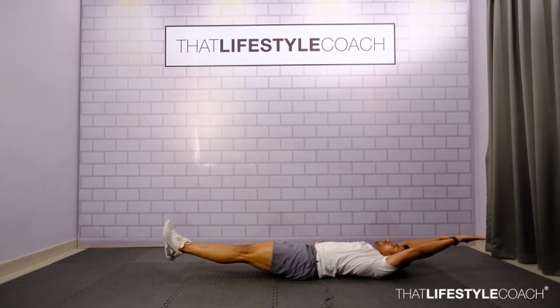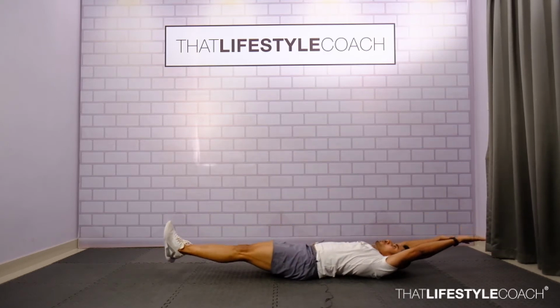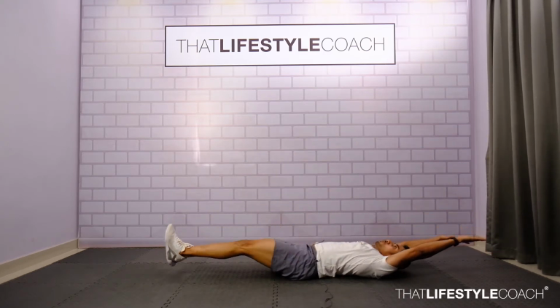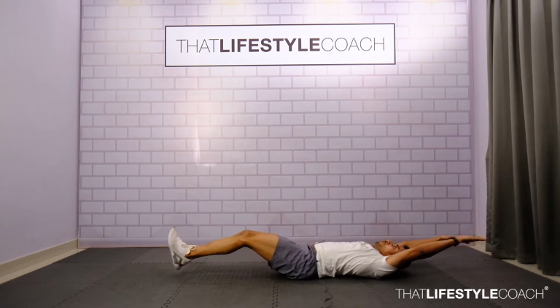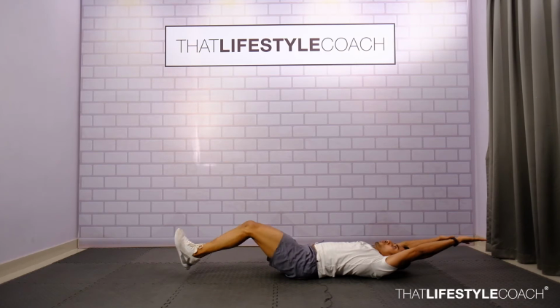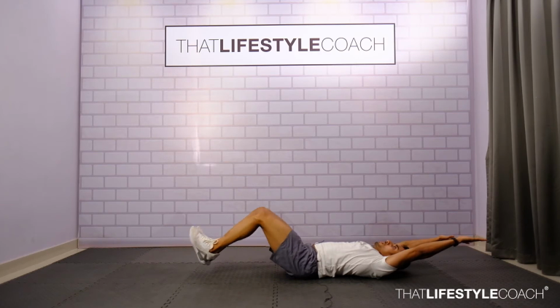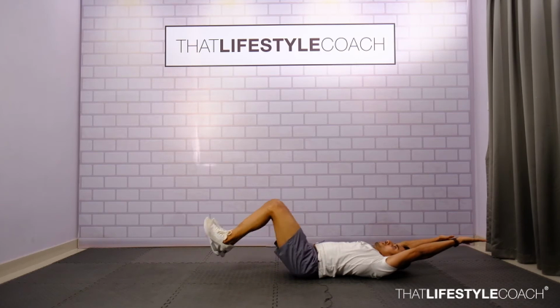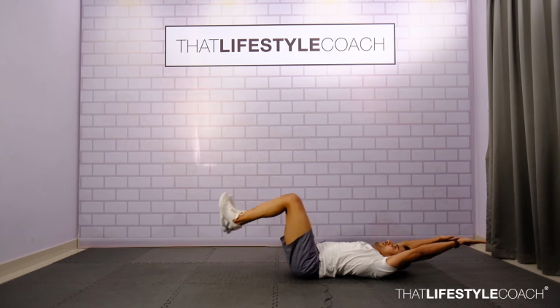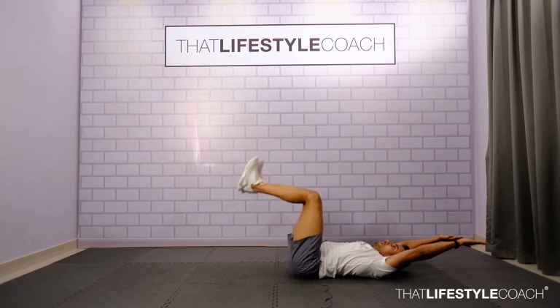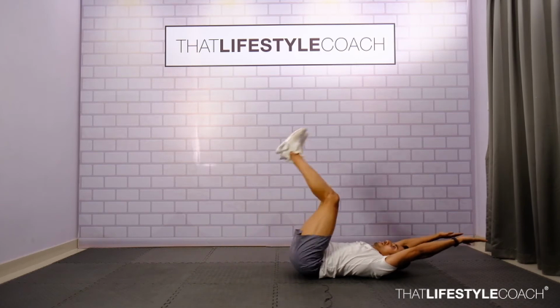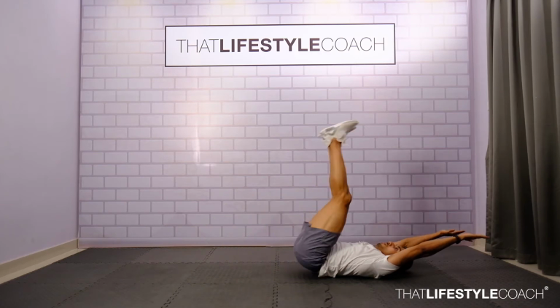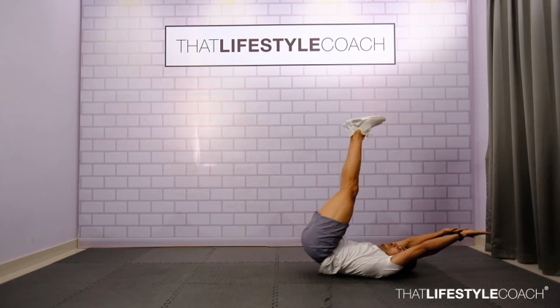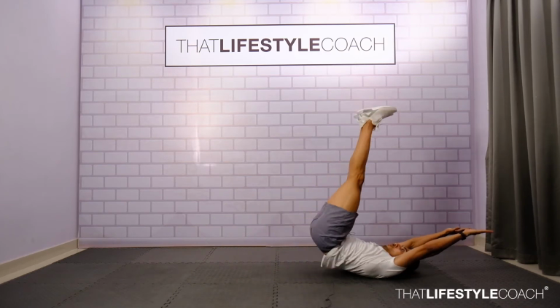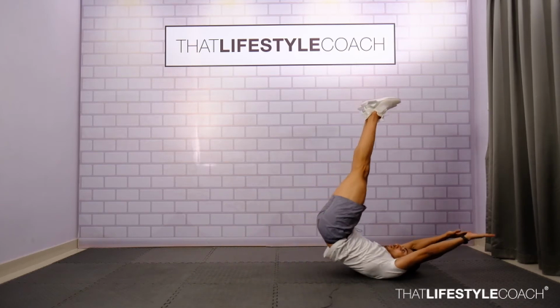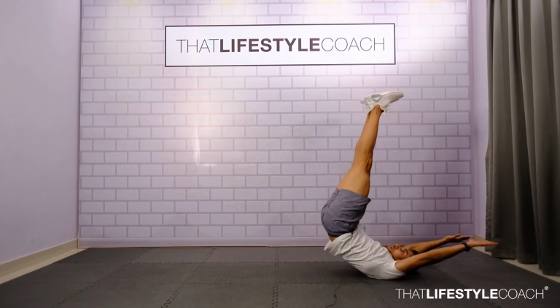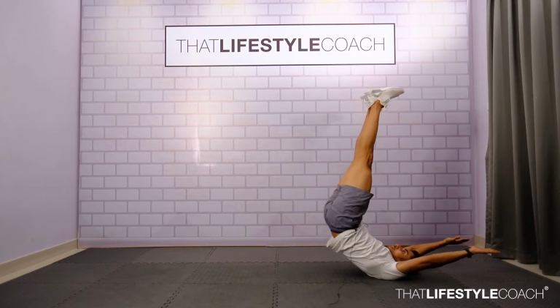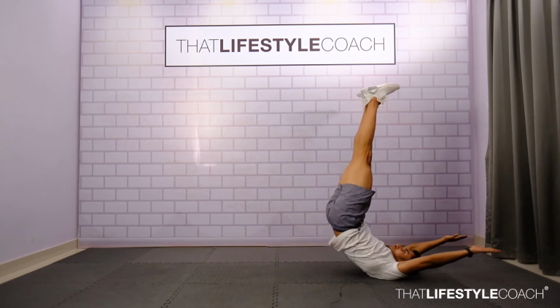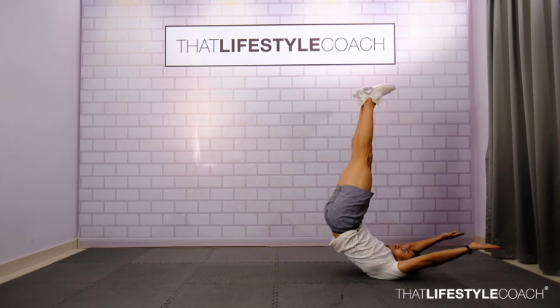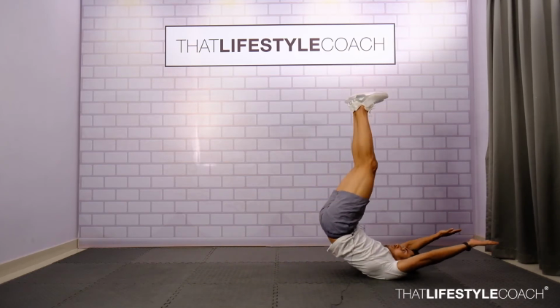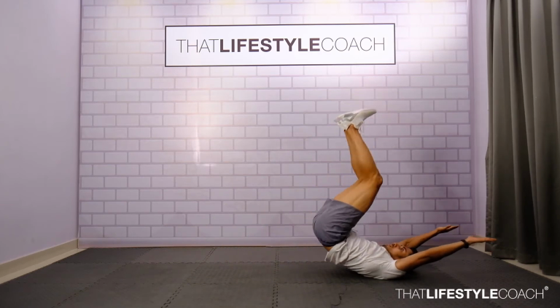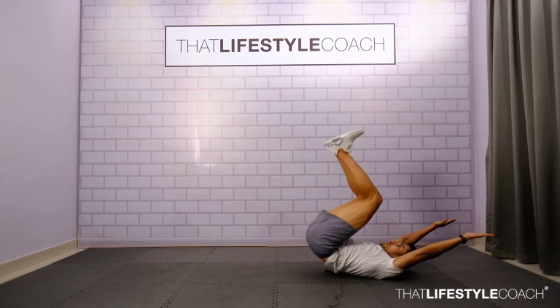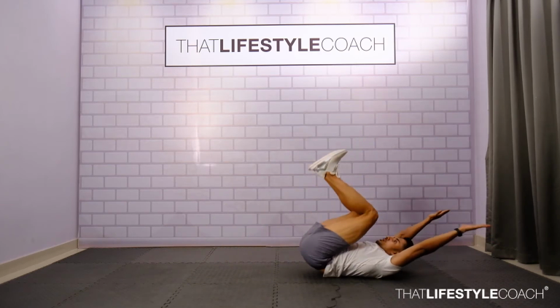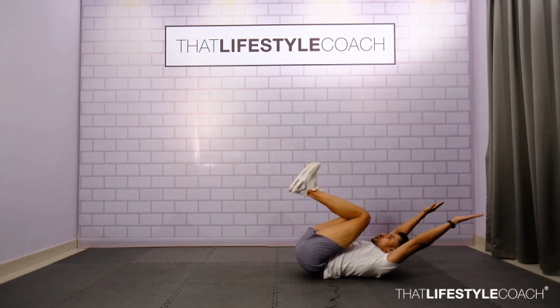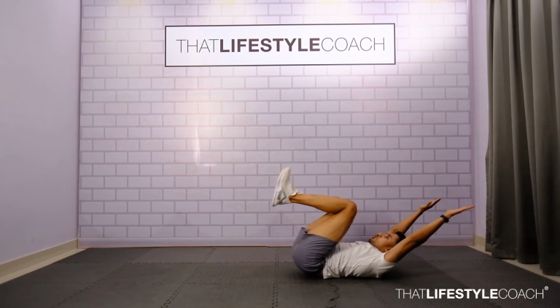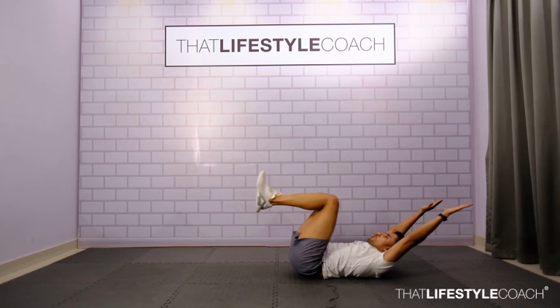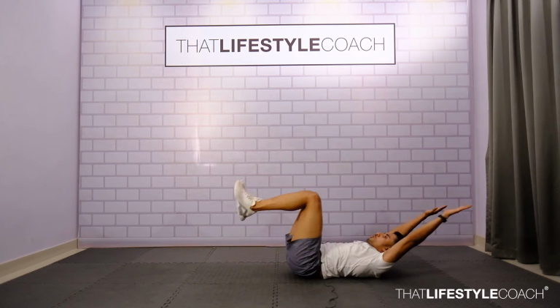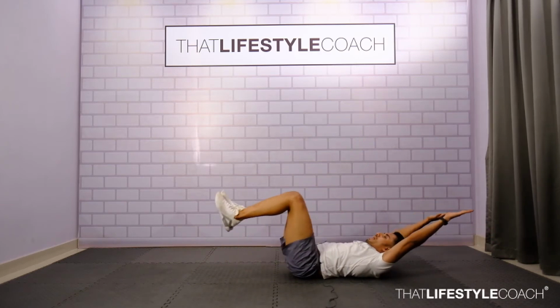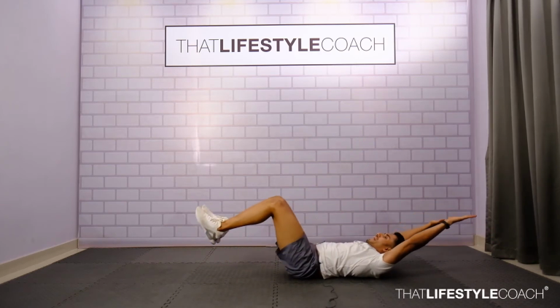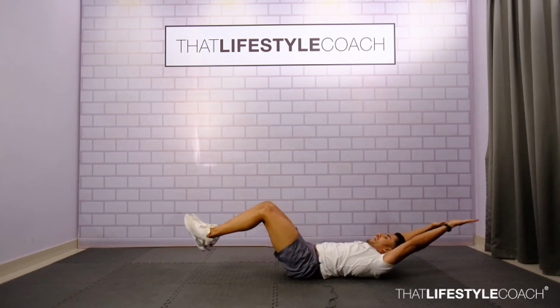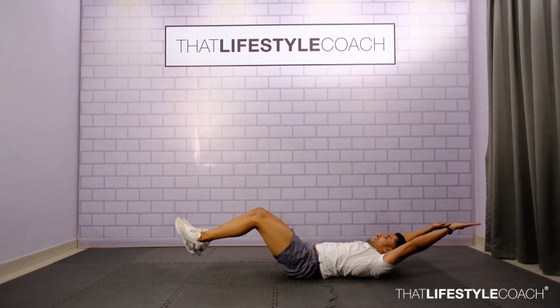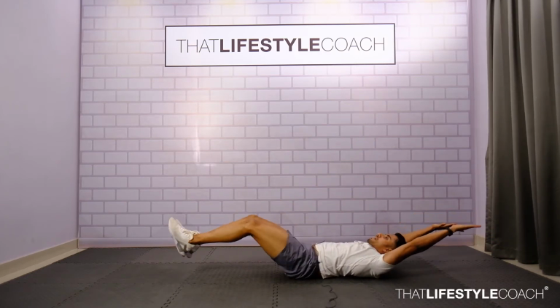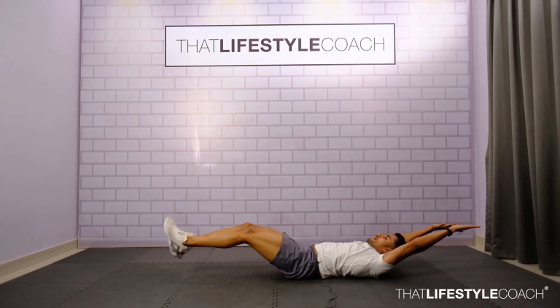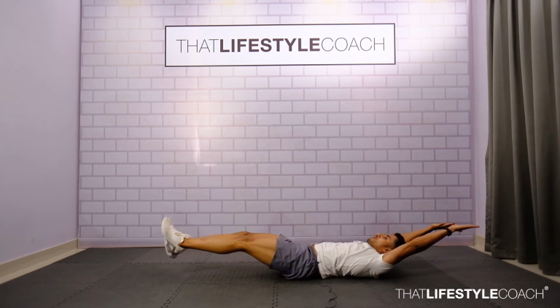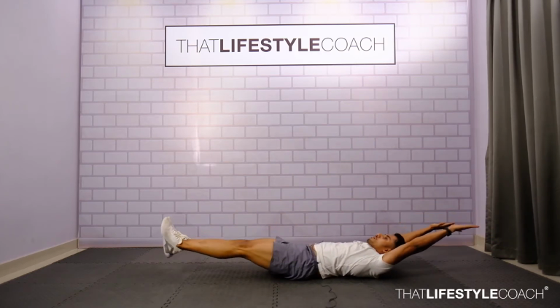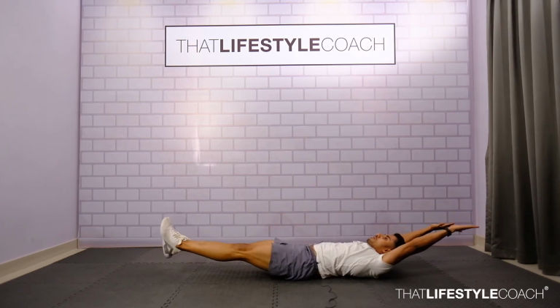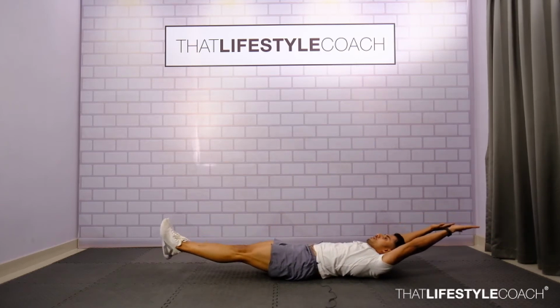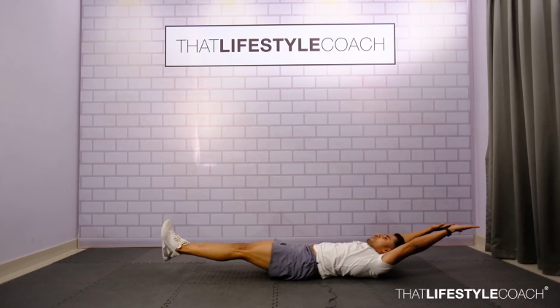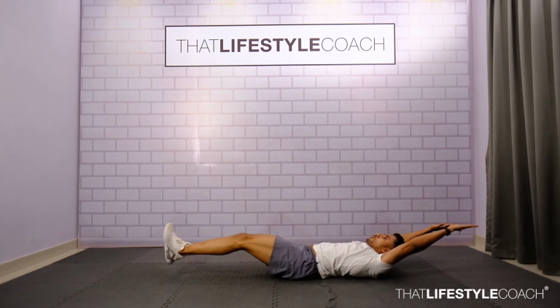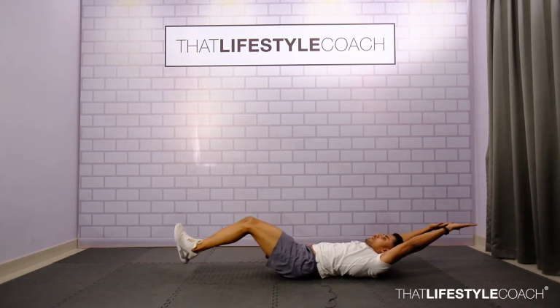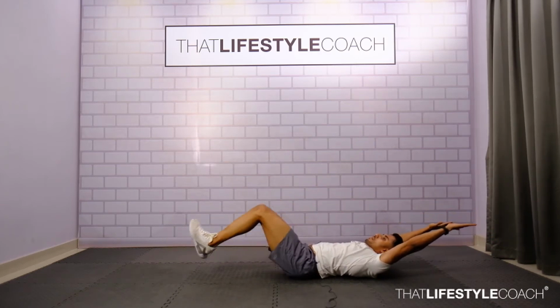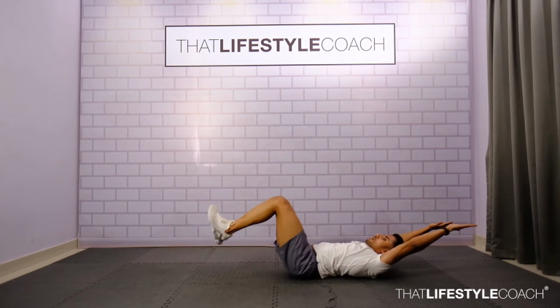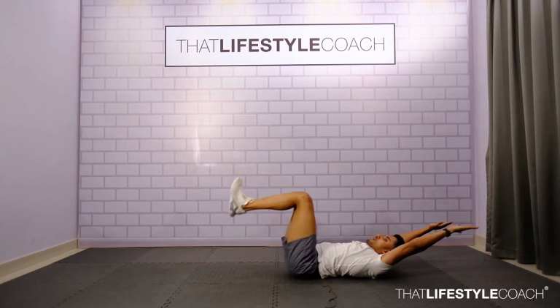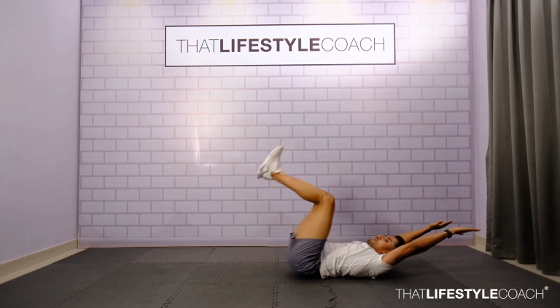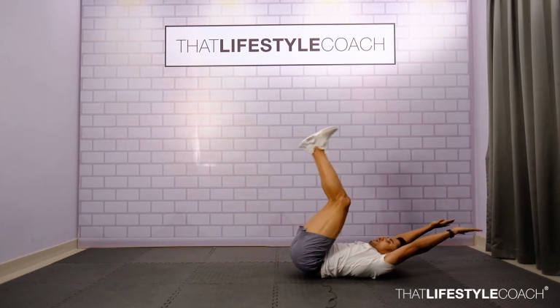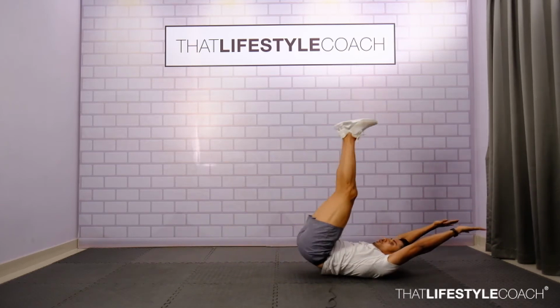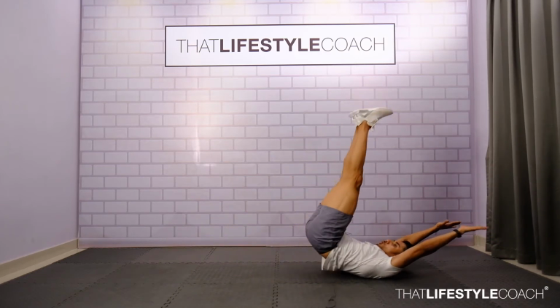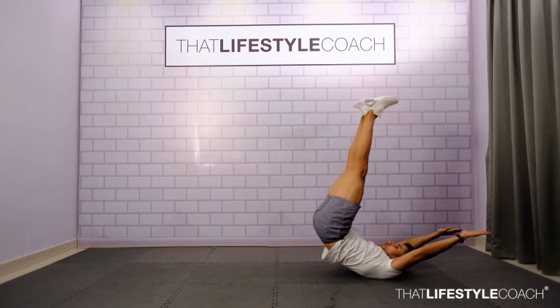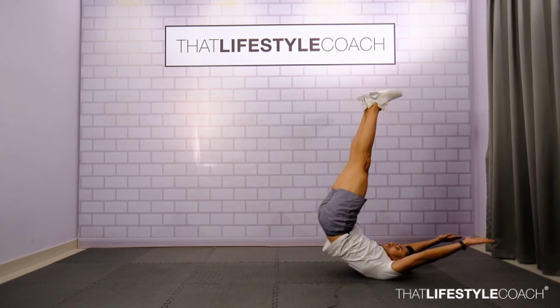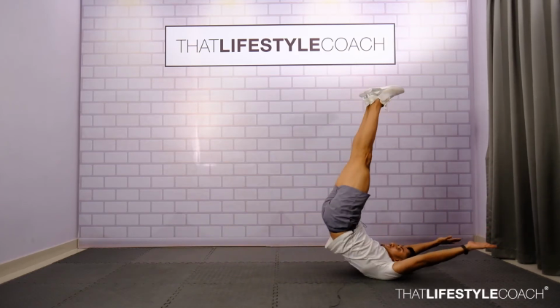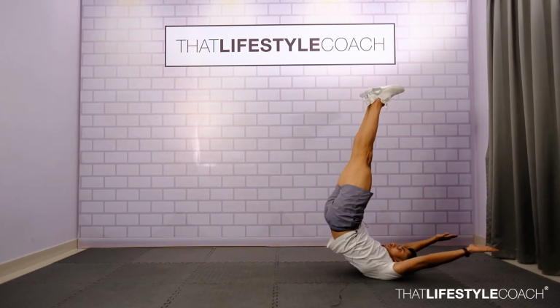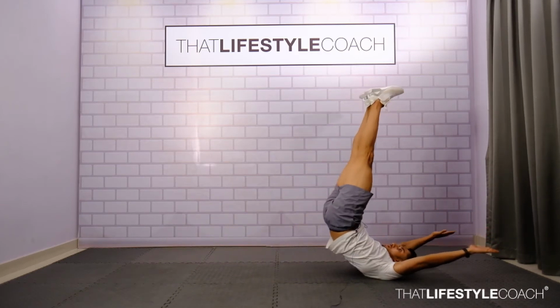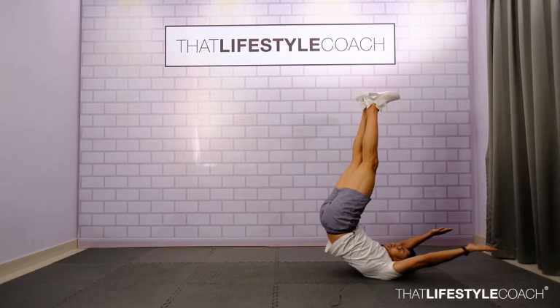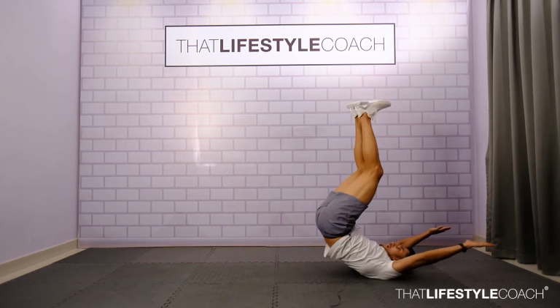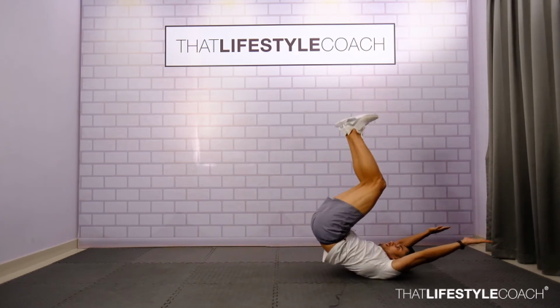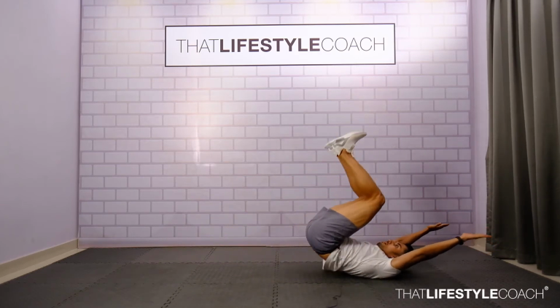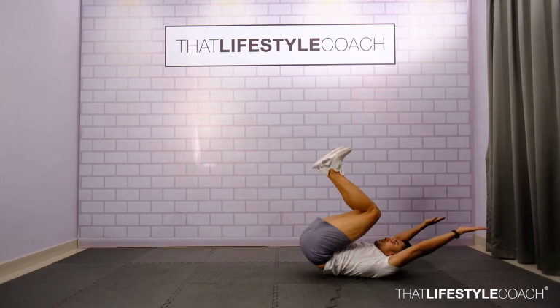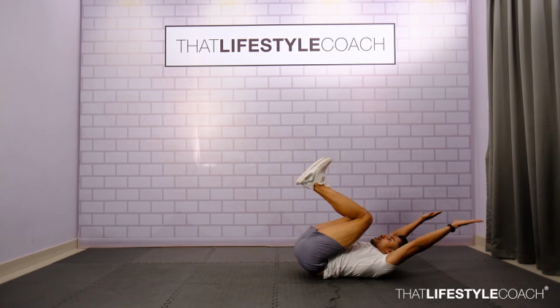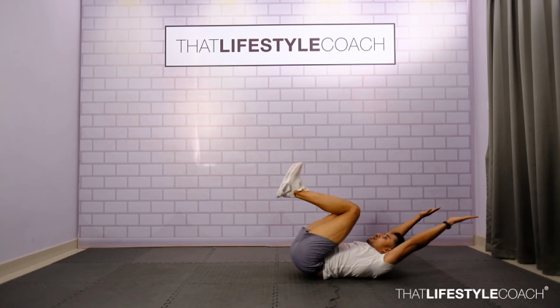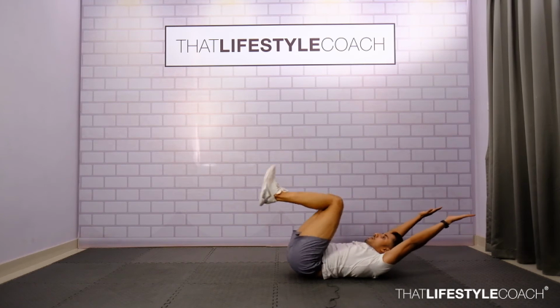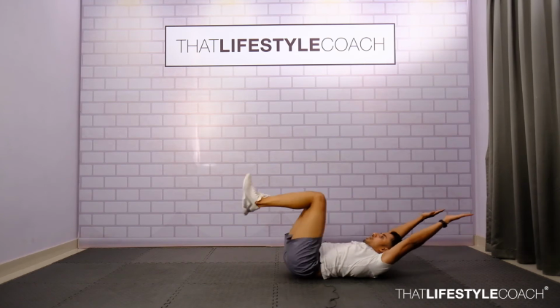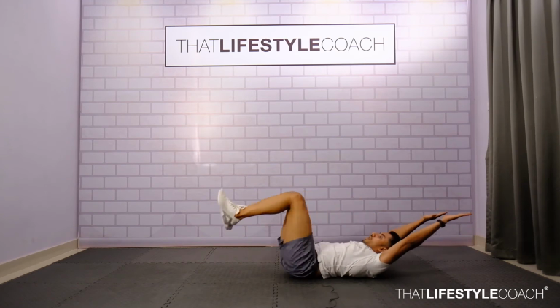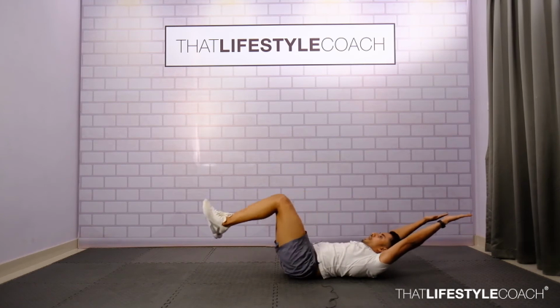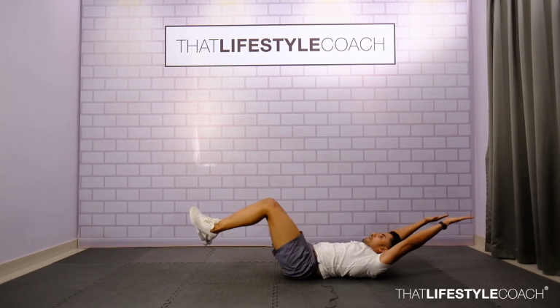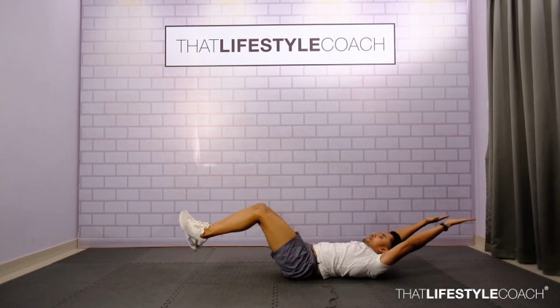Pull in, form a raise, slow and down. Pull in, raise up like a candle, and down.